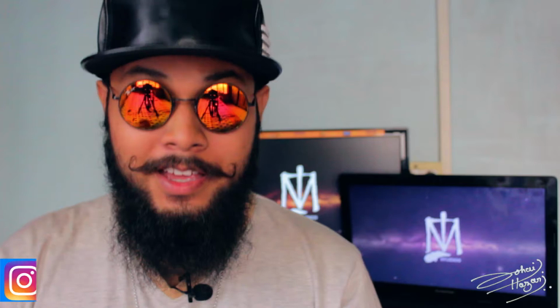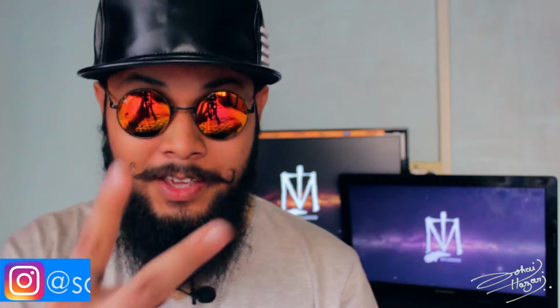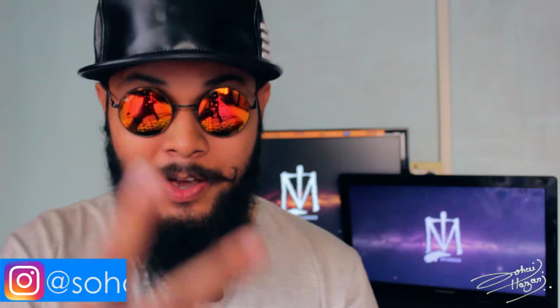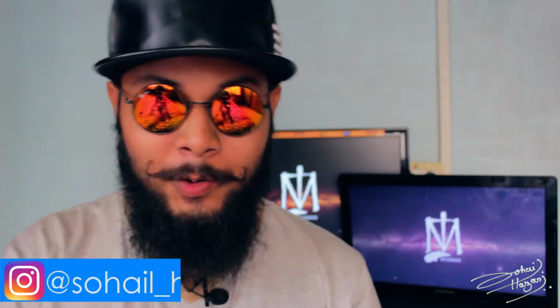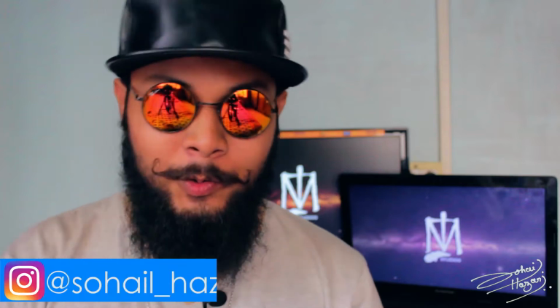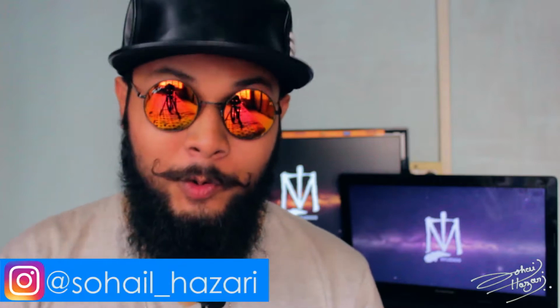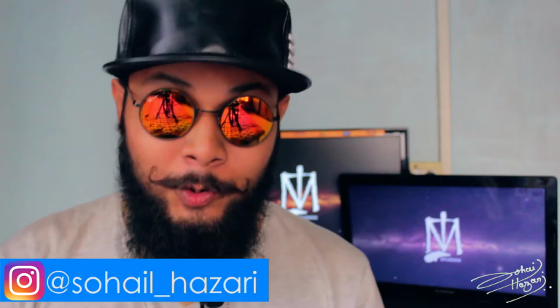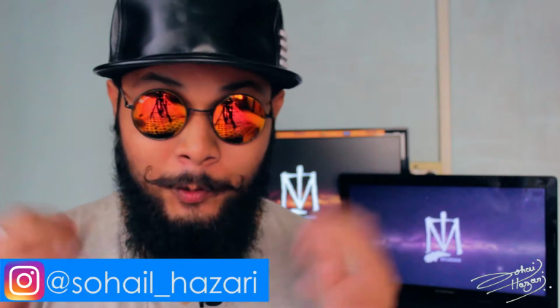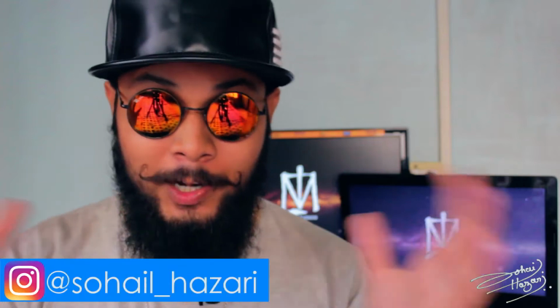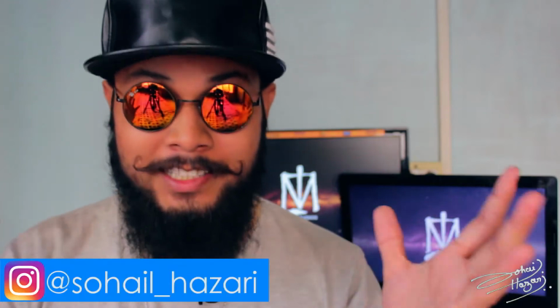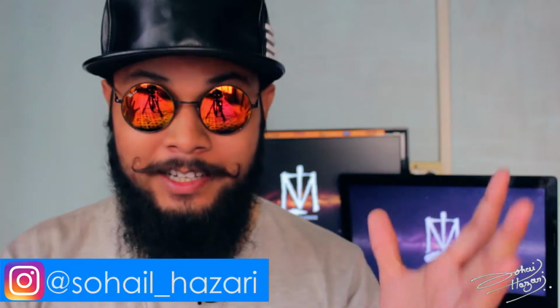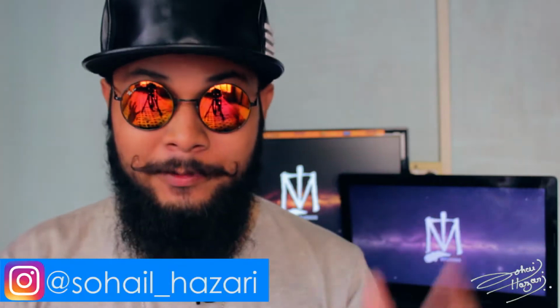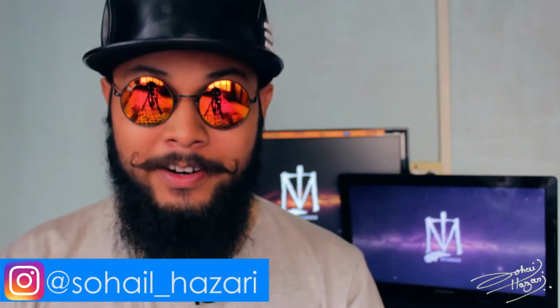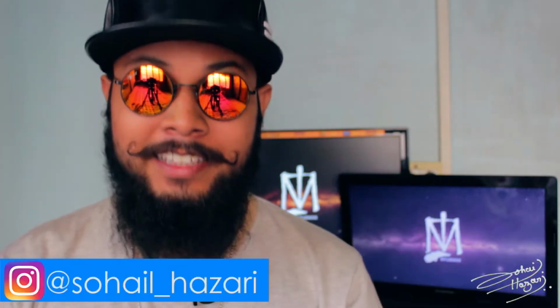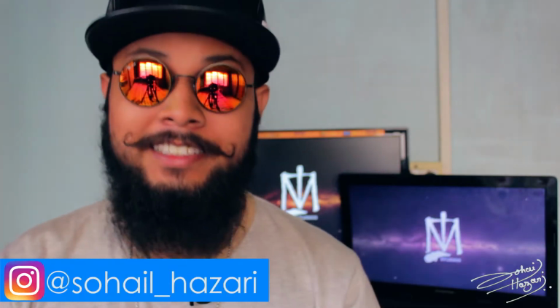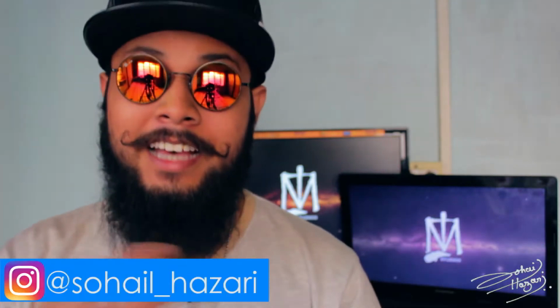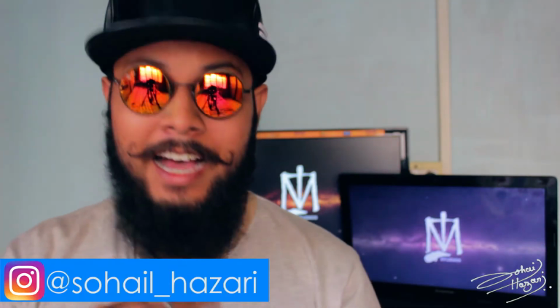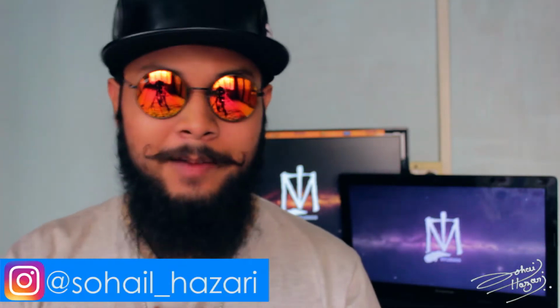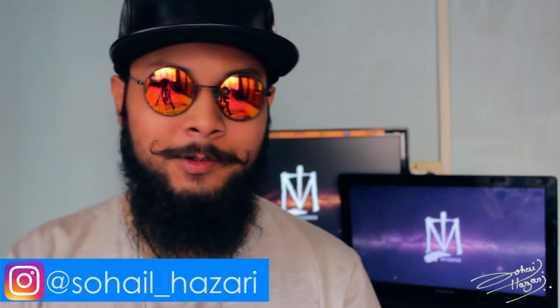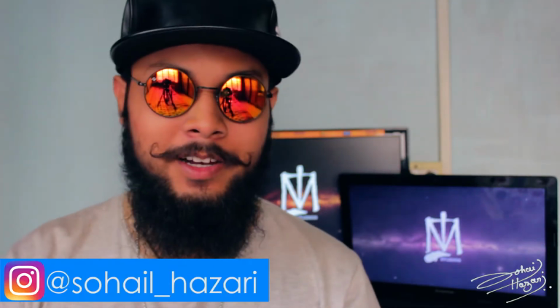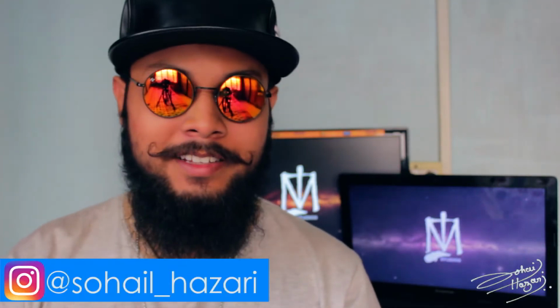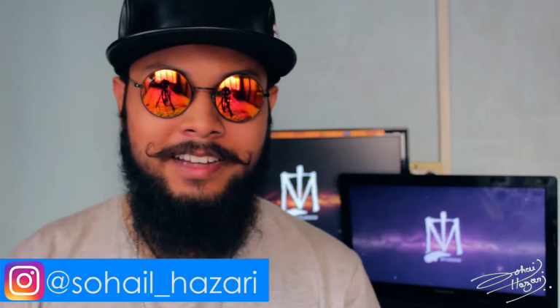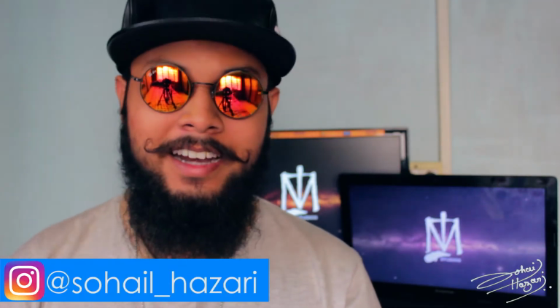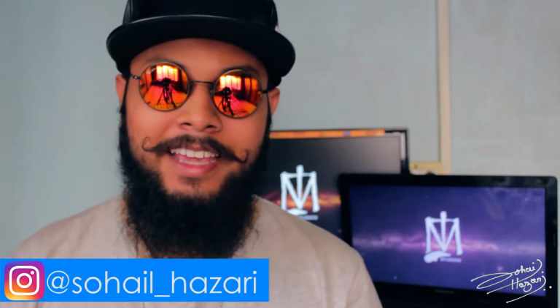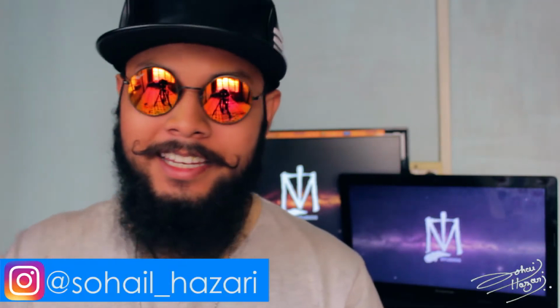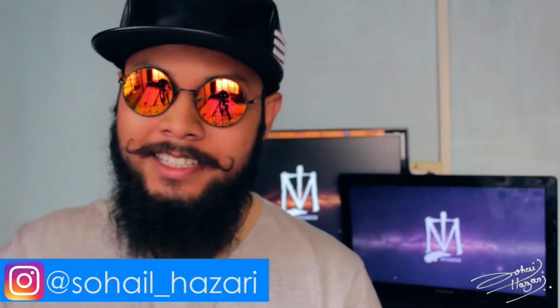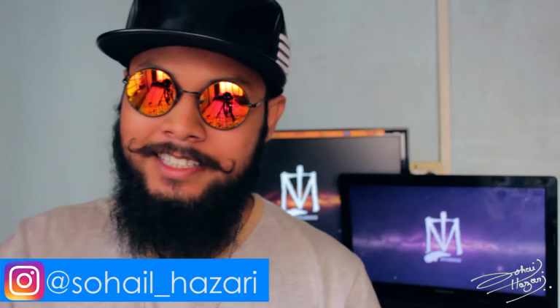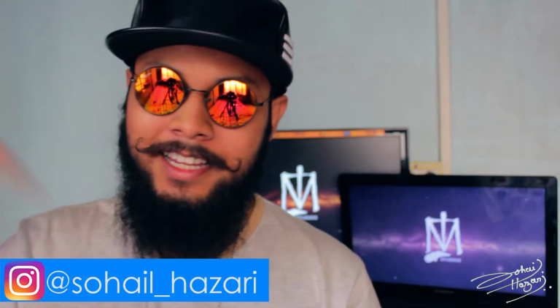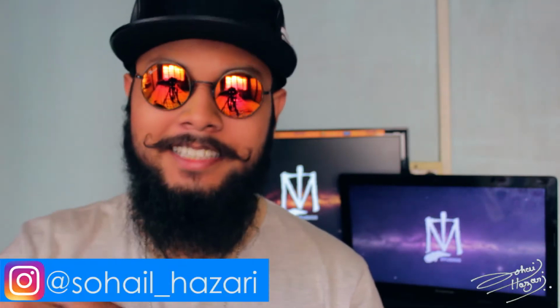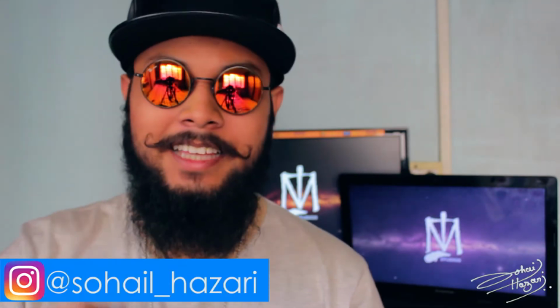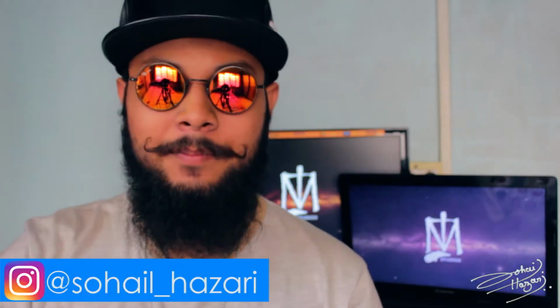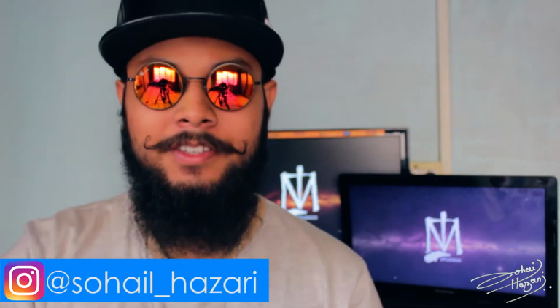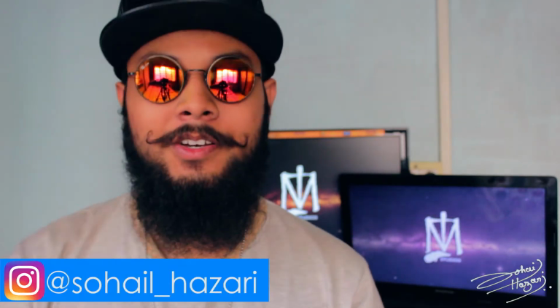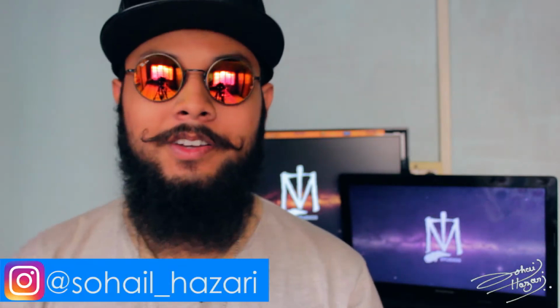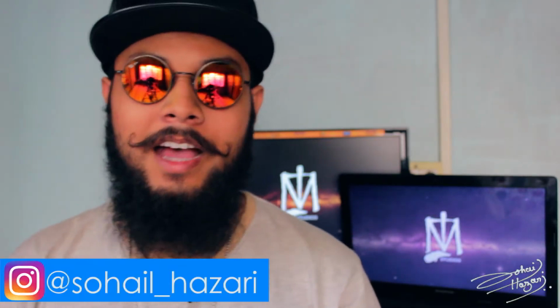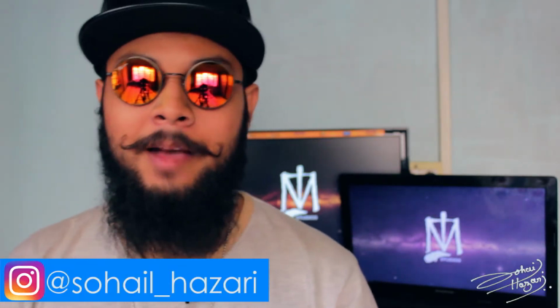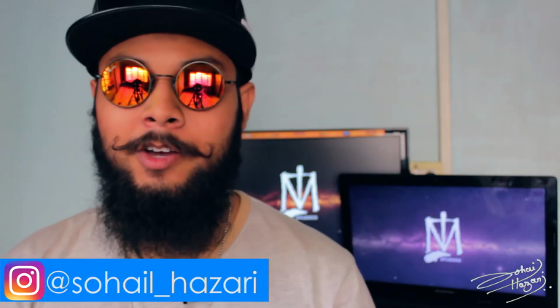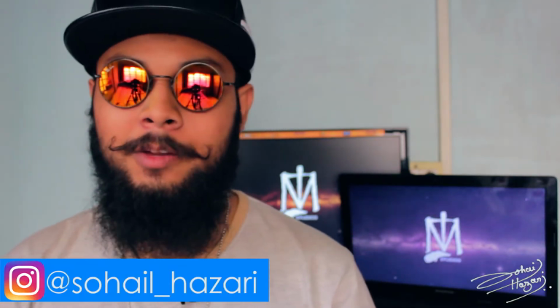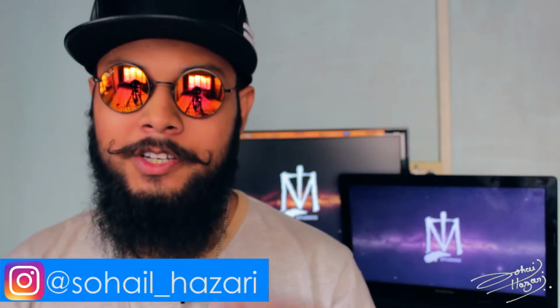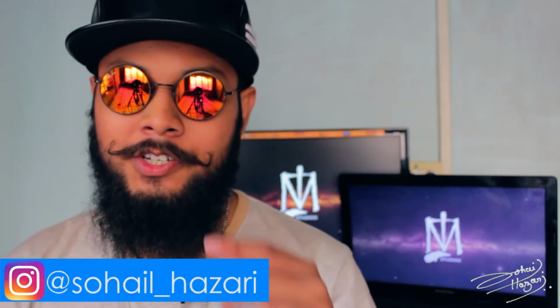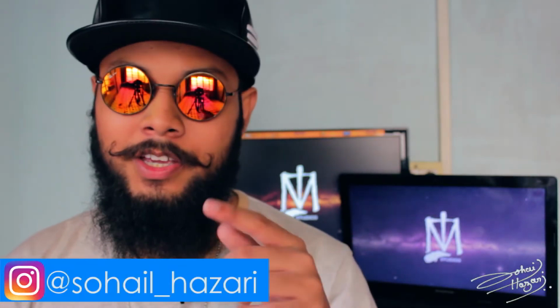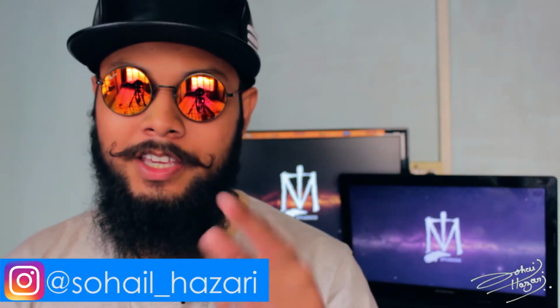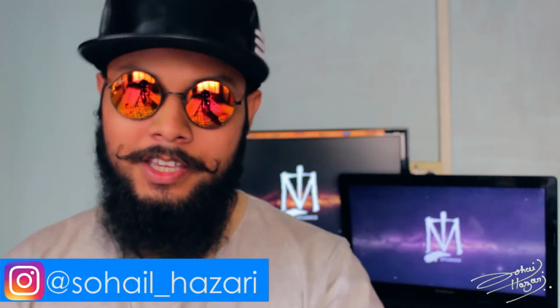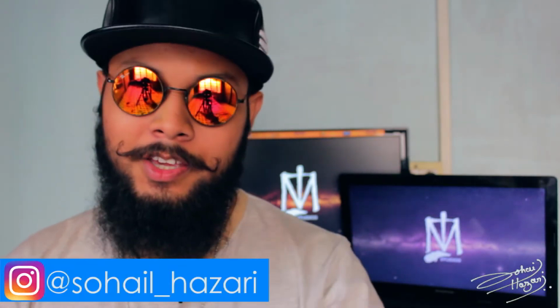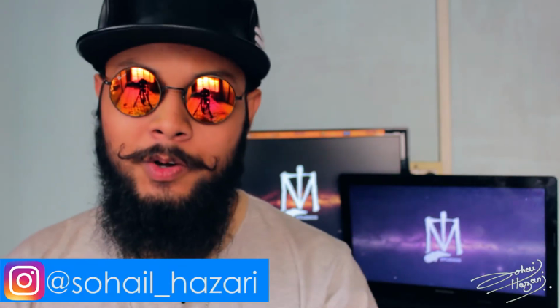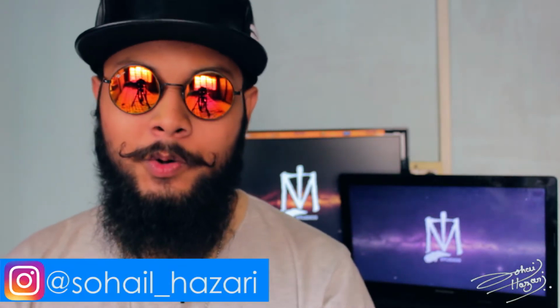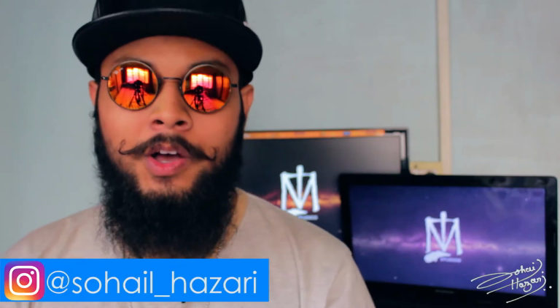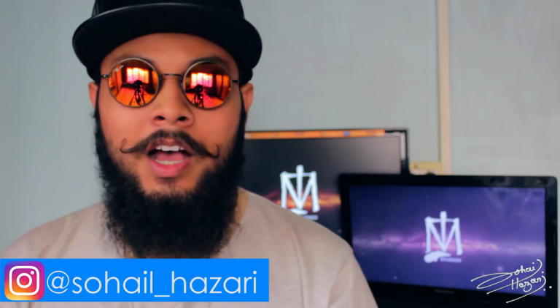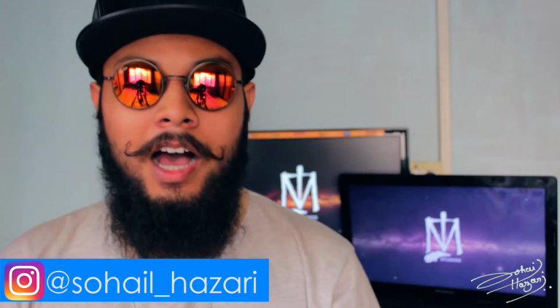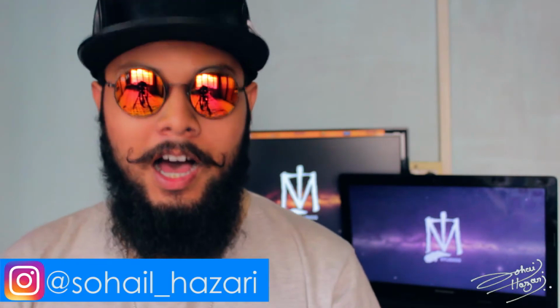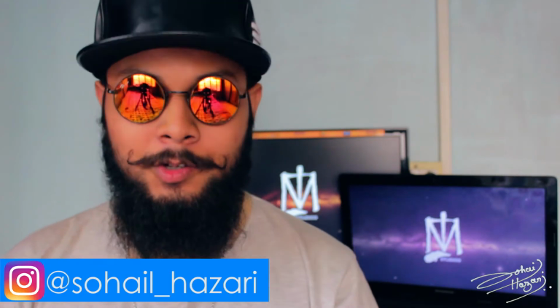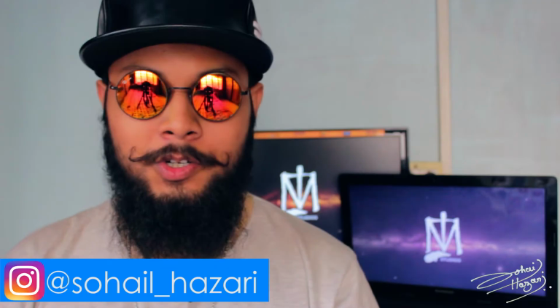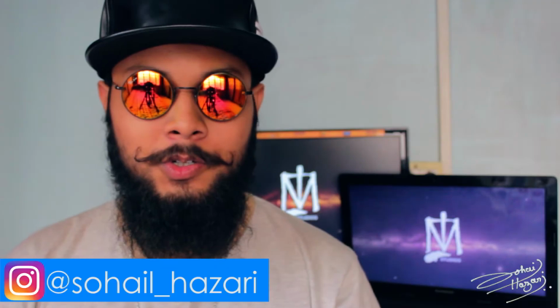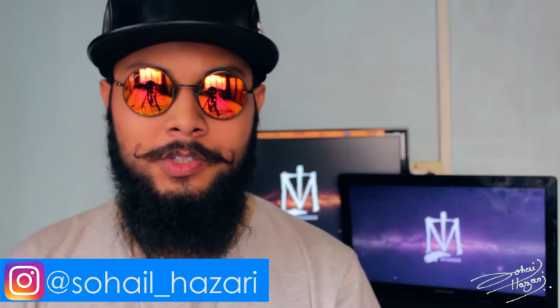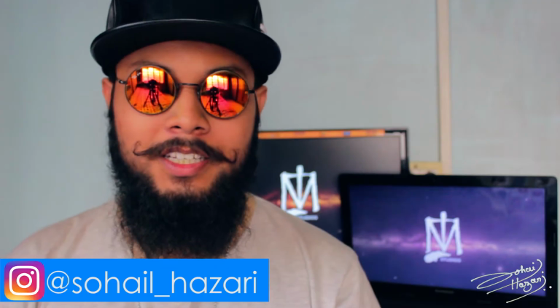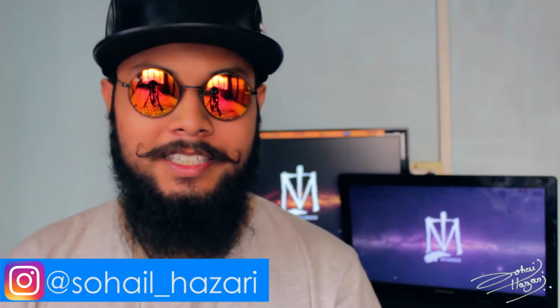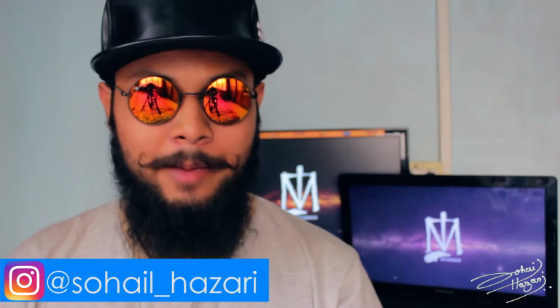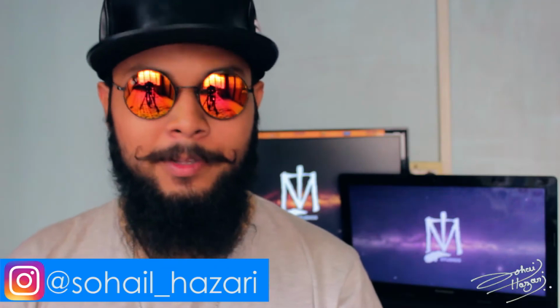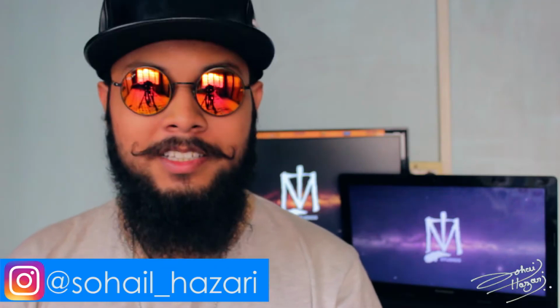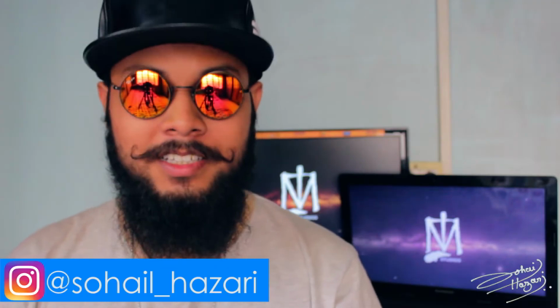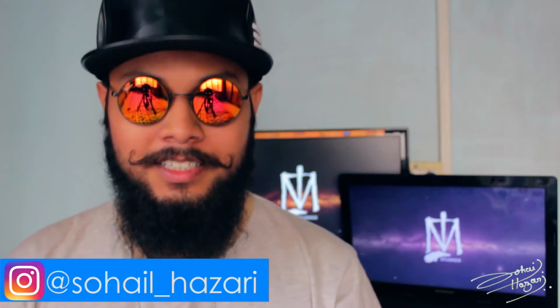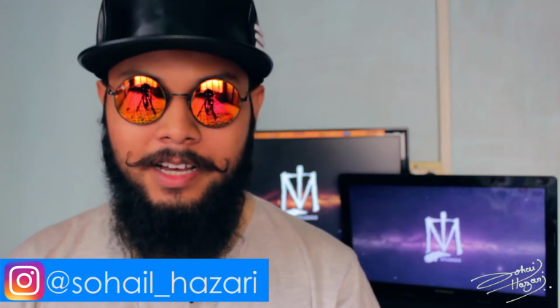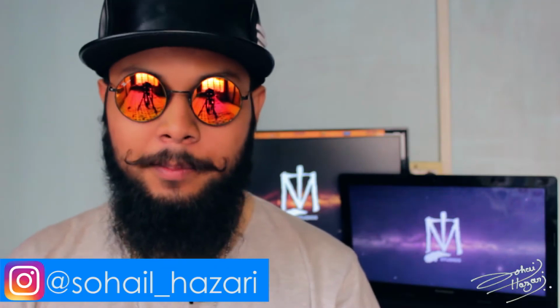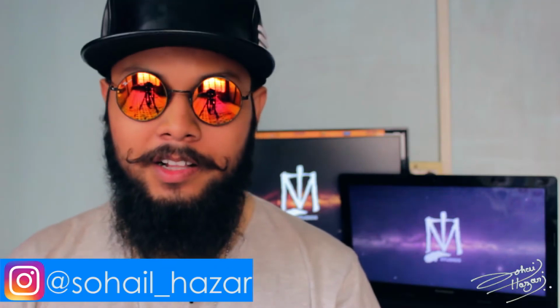Yo, what's up friends? I'm Sholazari and in today's episode, I'm gonna be showing you how to do the Tables Double.